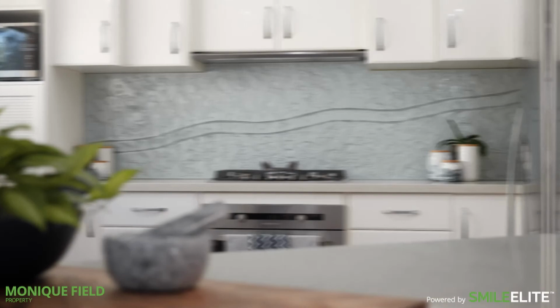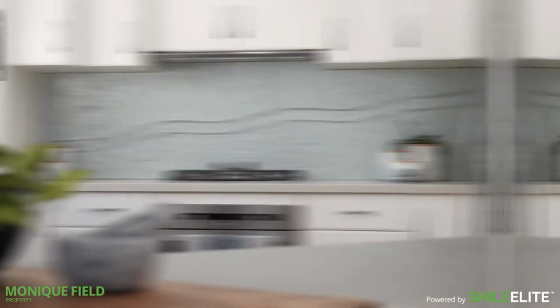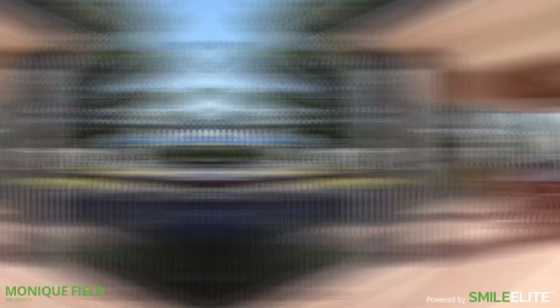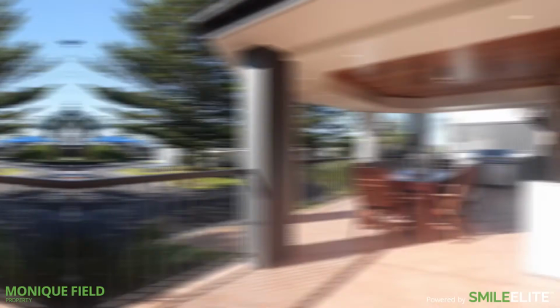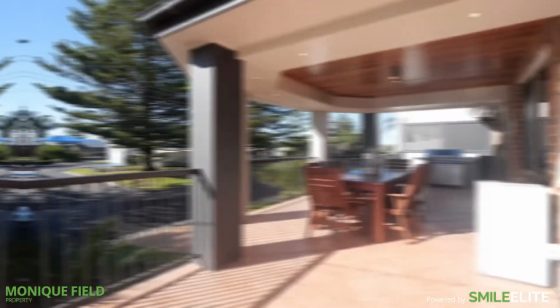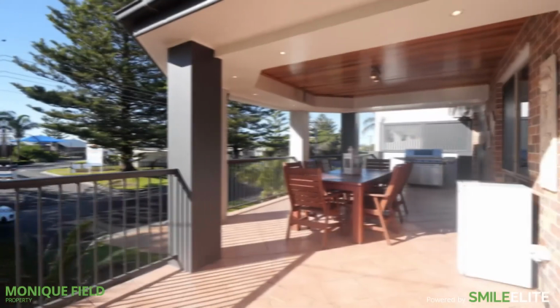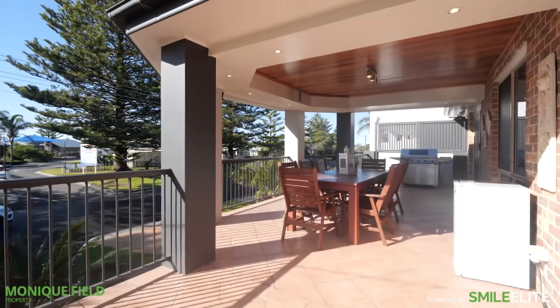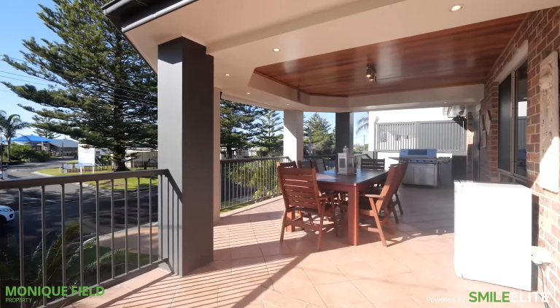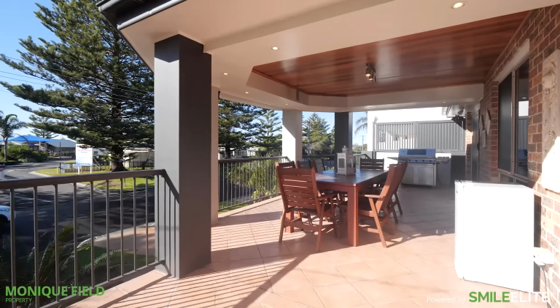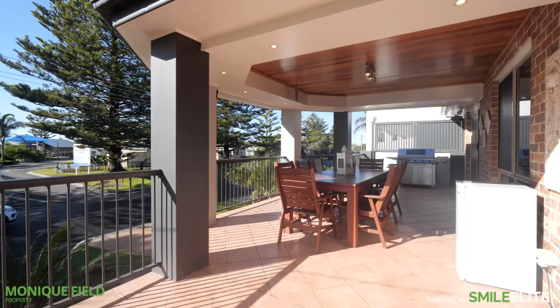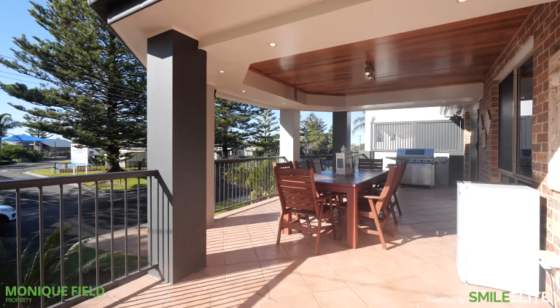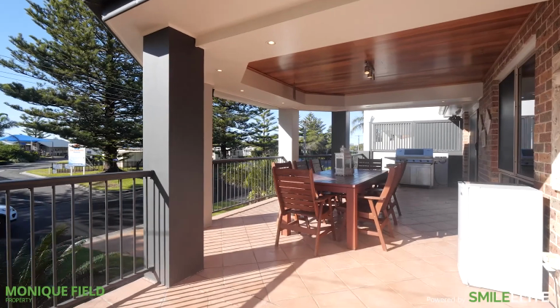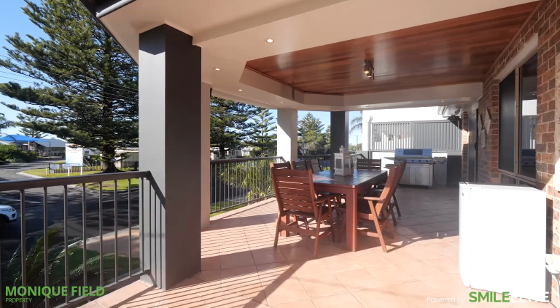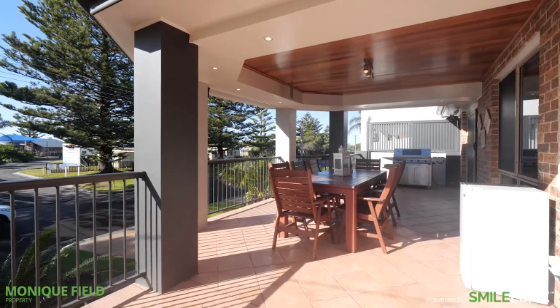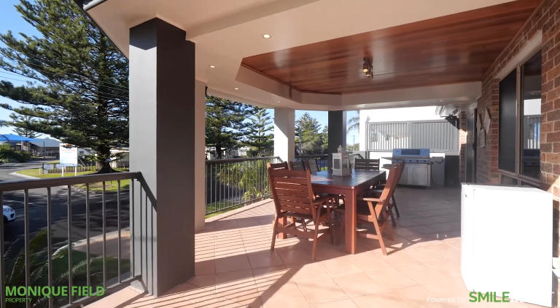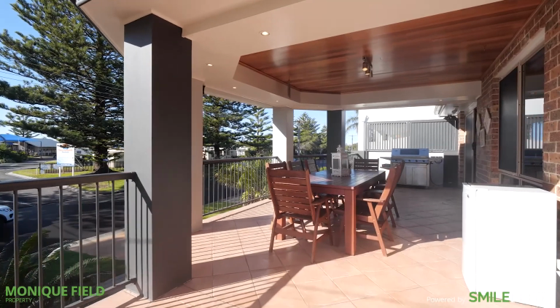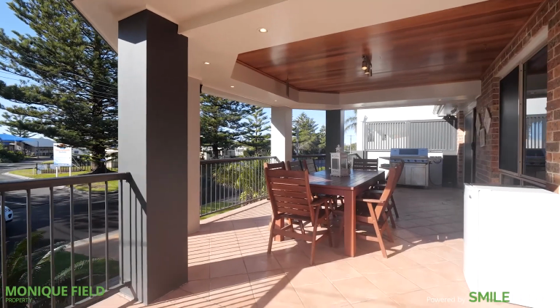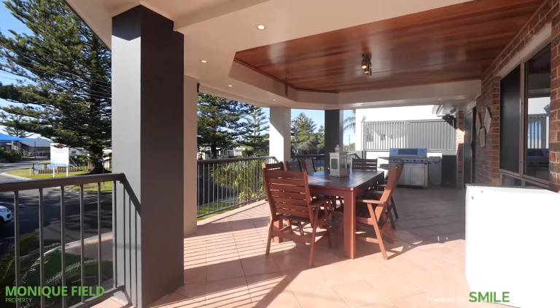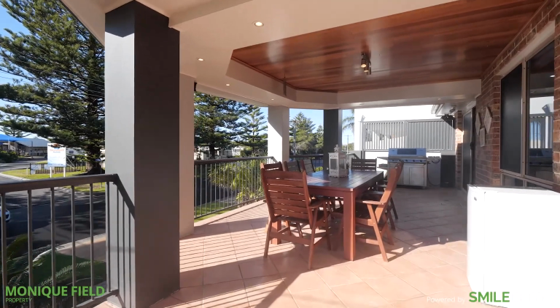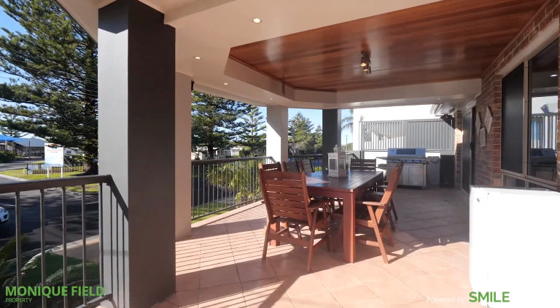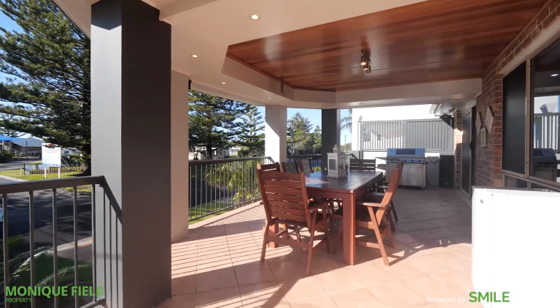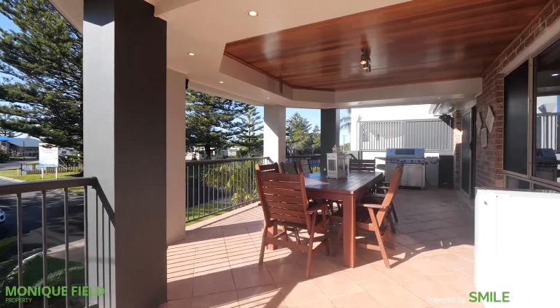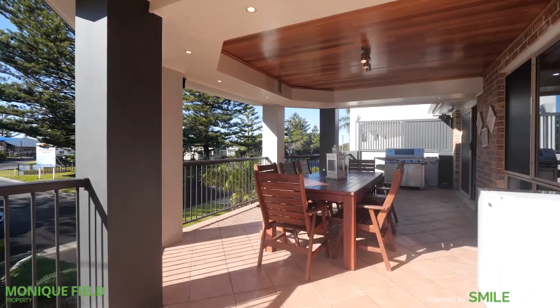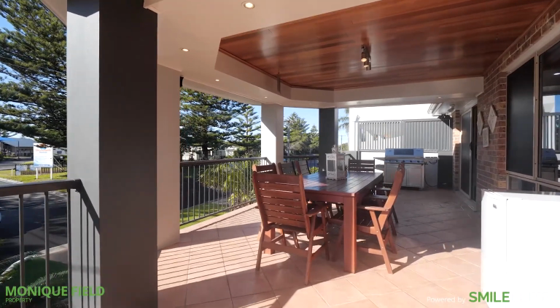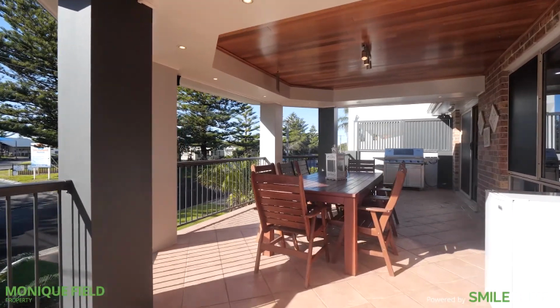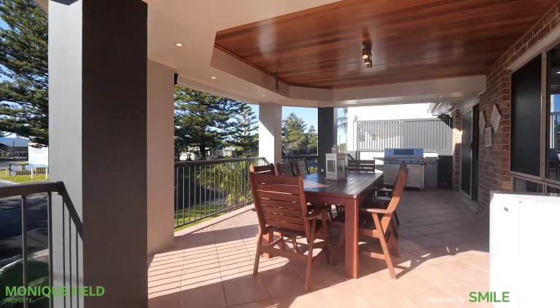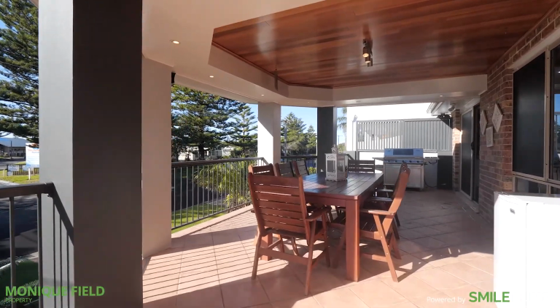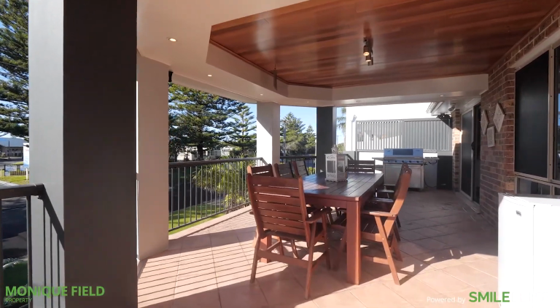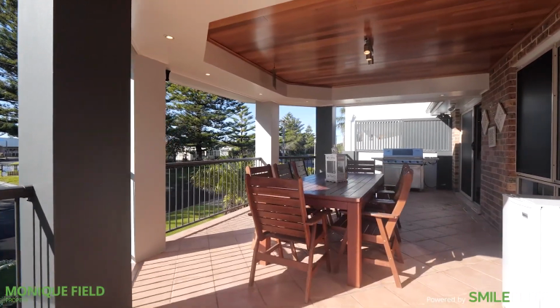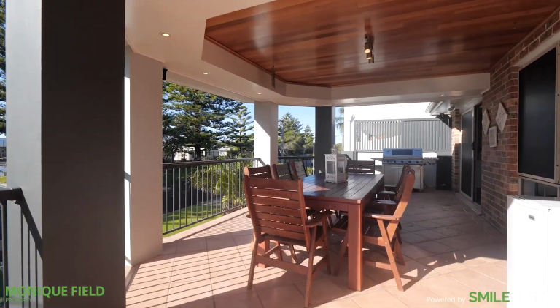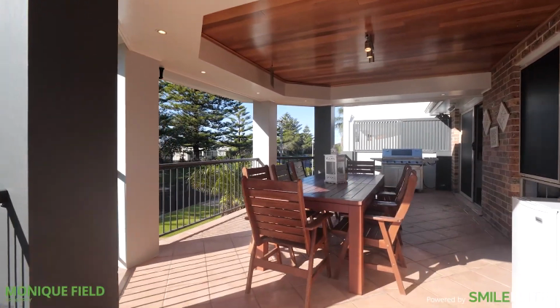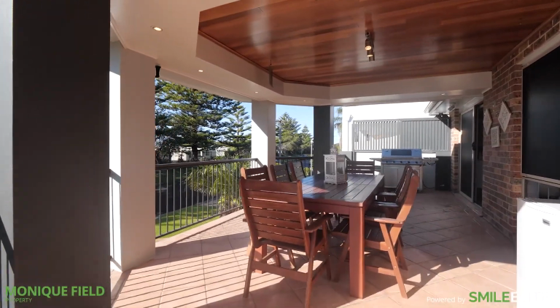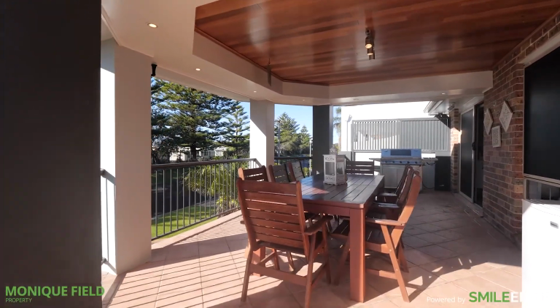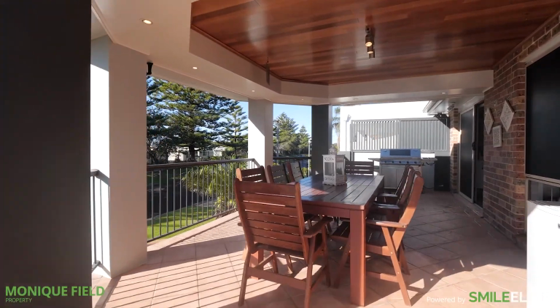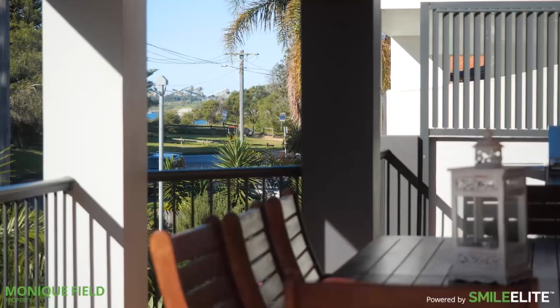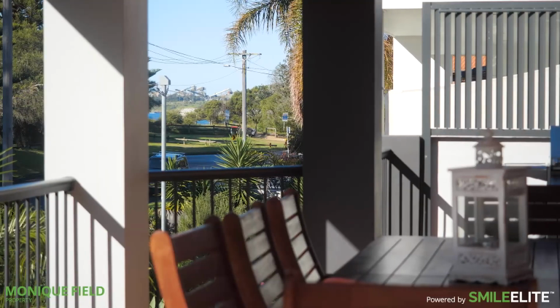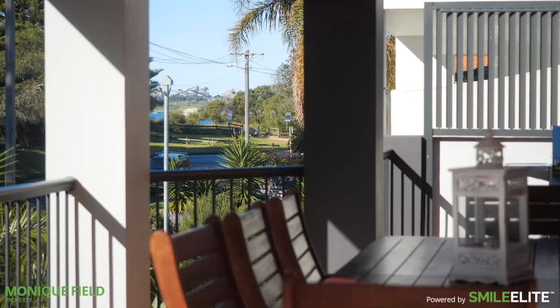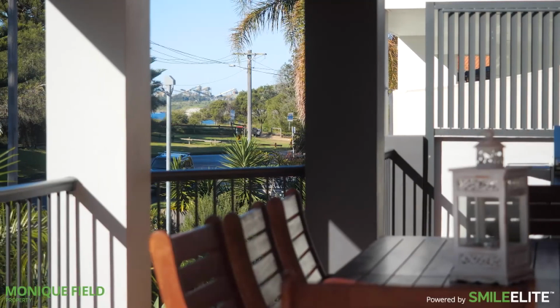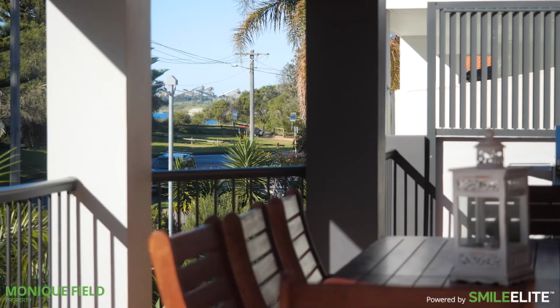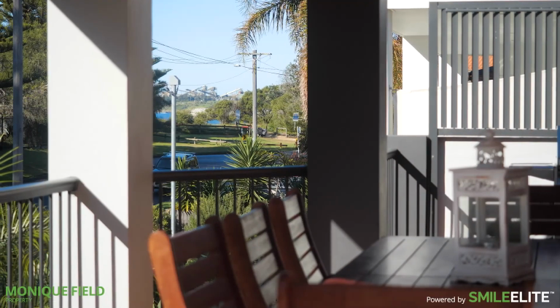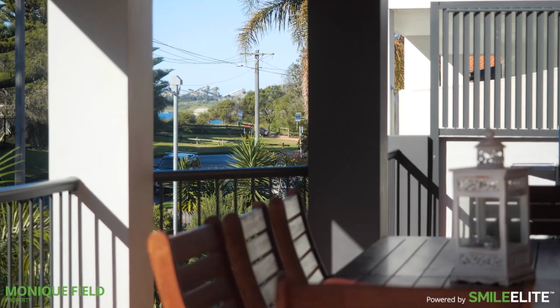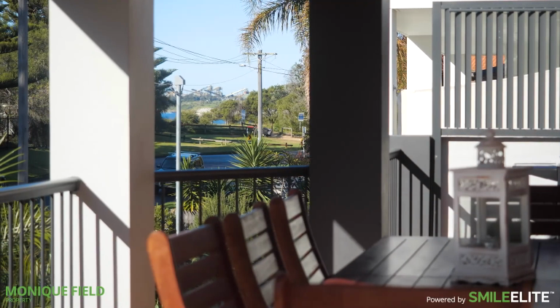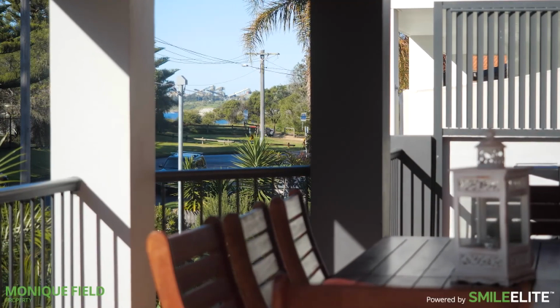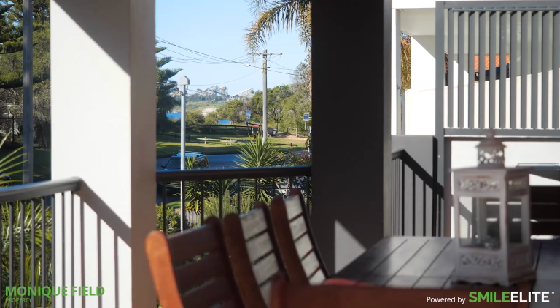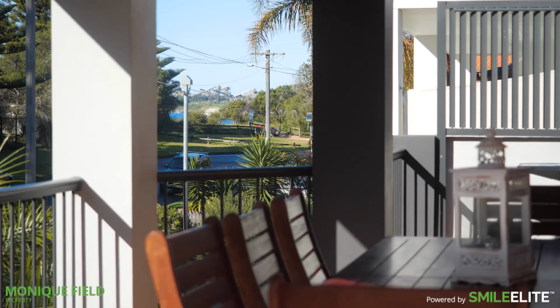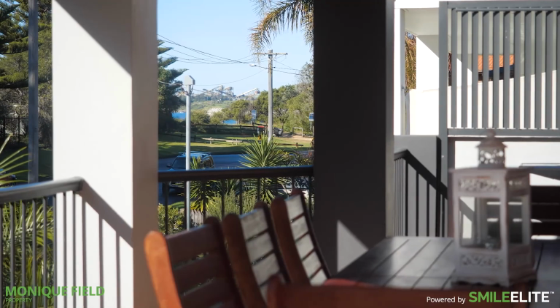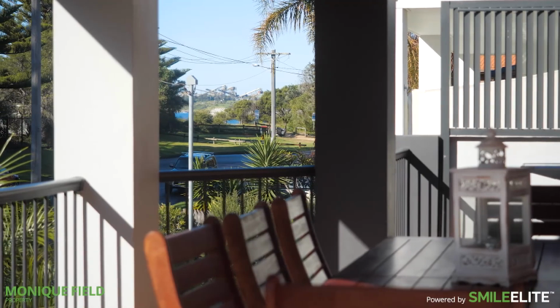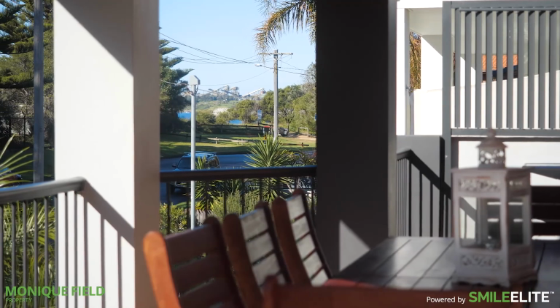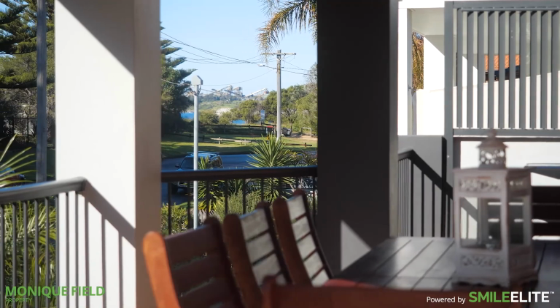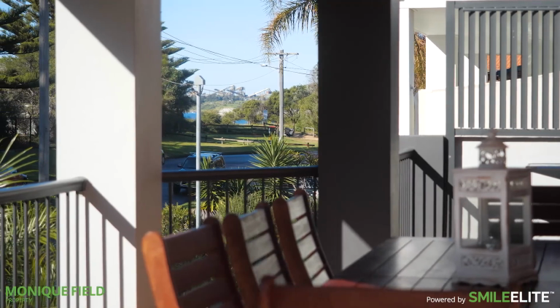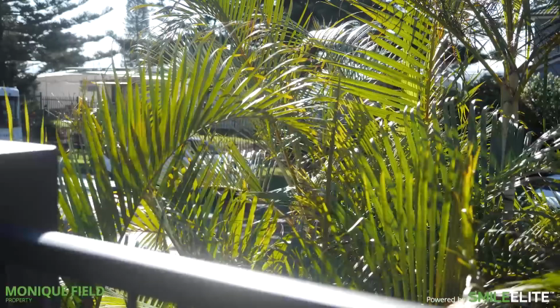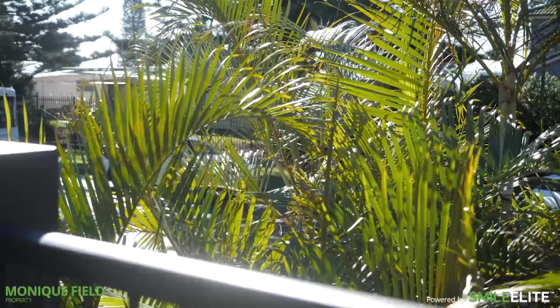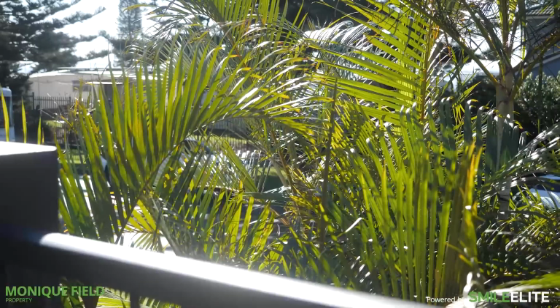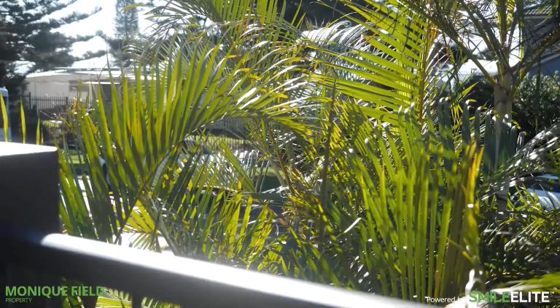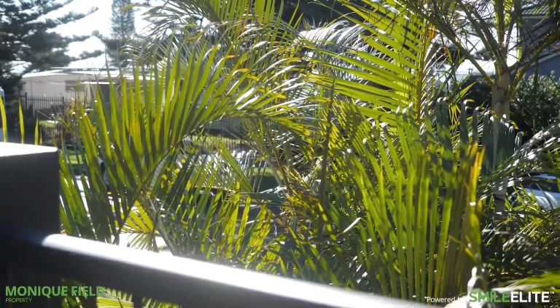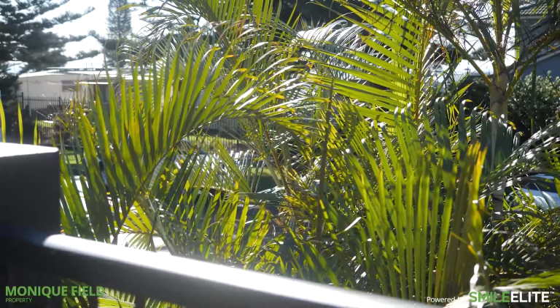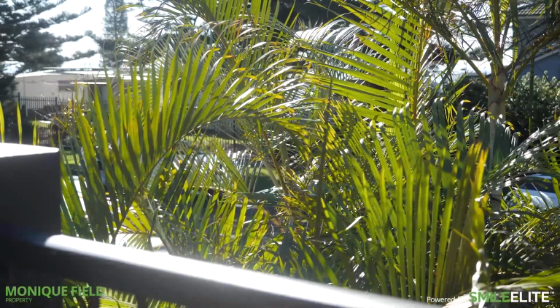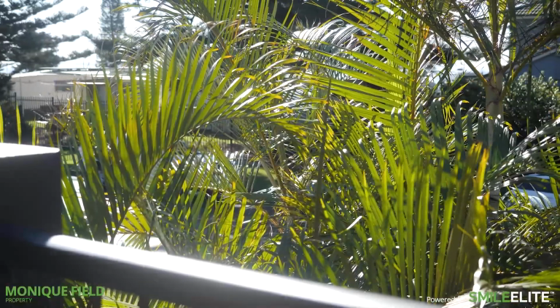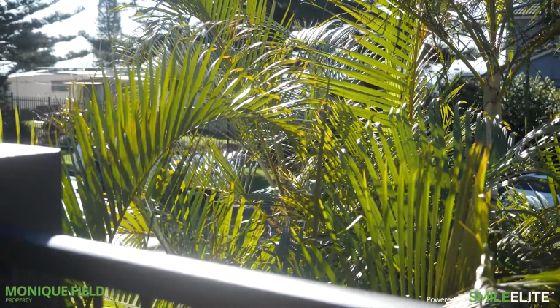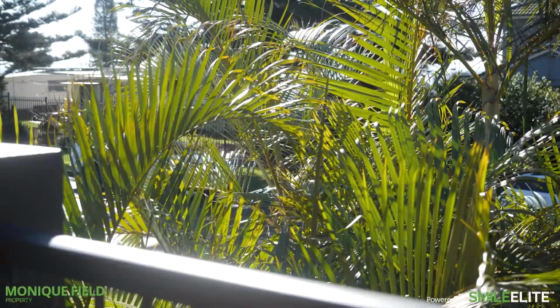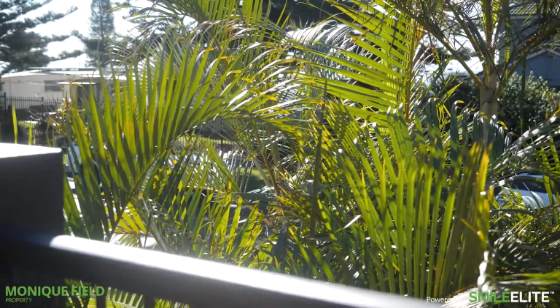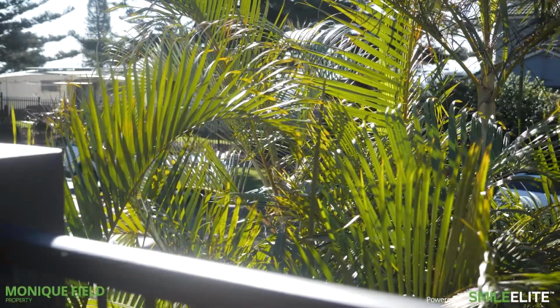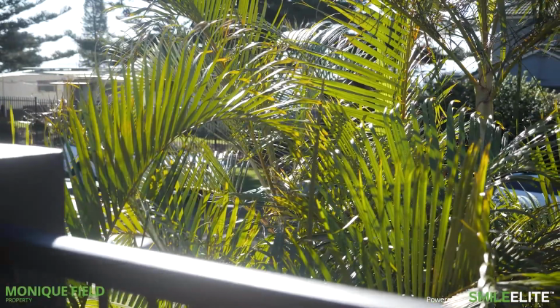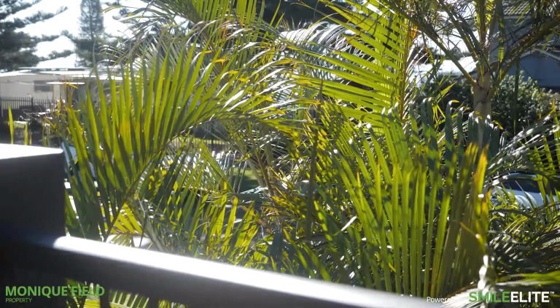Hours will be spent on the upper-level deck, enjoying the full northeast frontage, perfect for sun worshippers and barbecuing with family and friends.